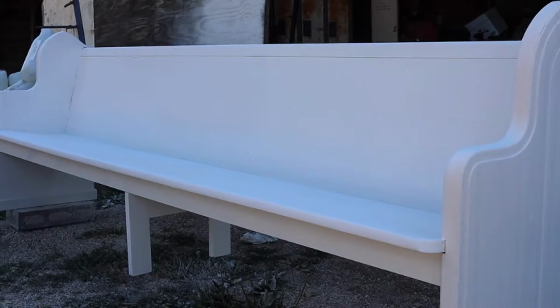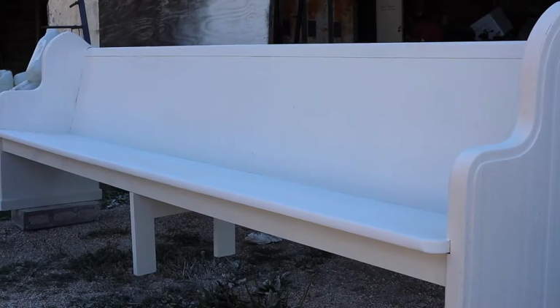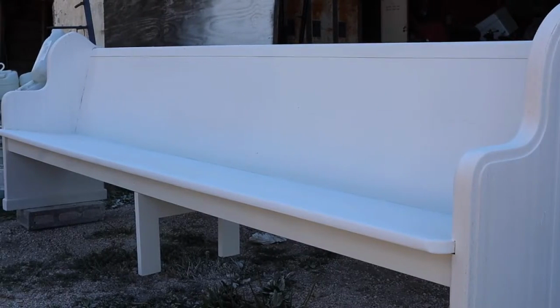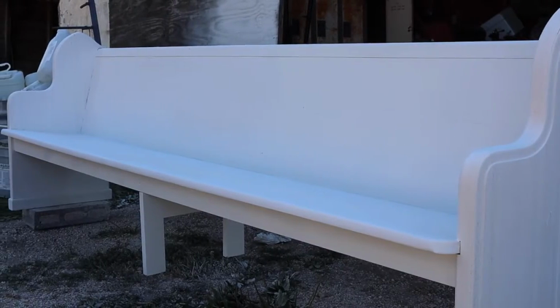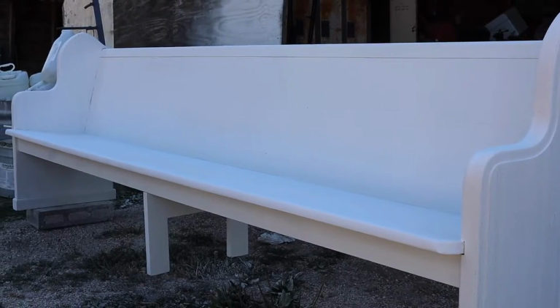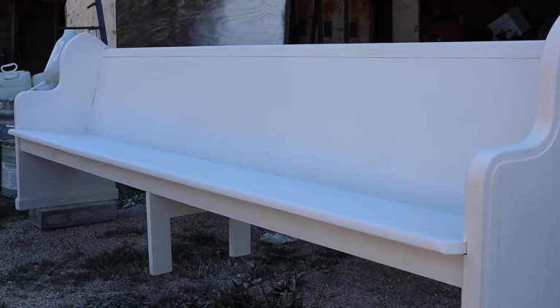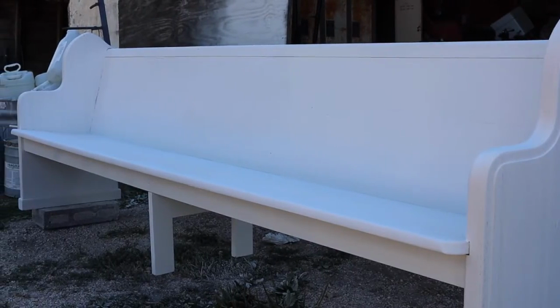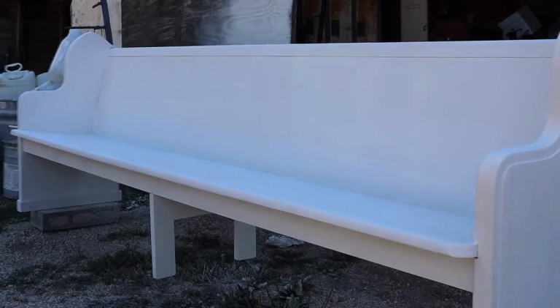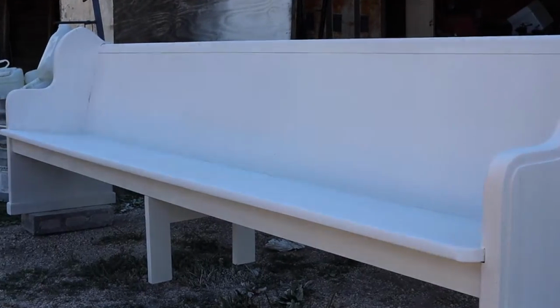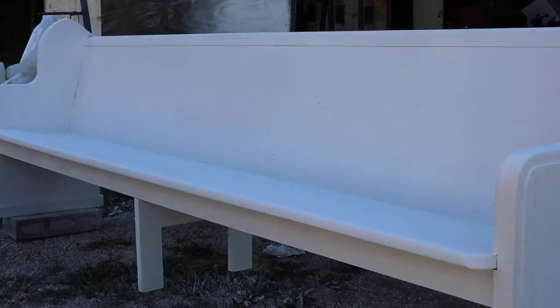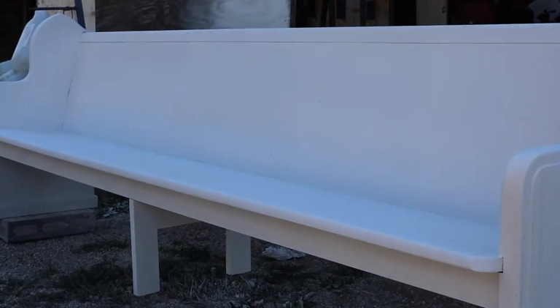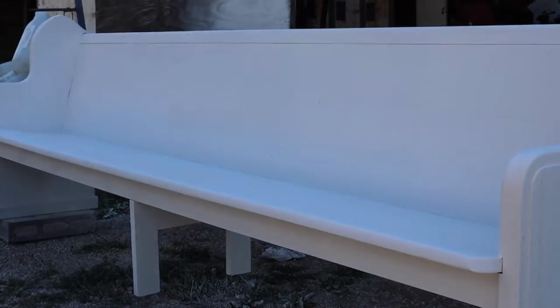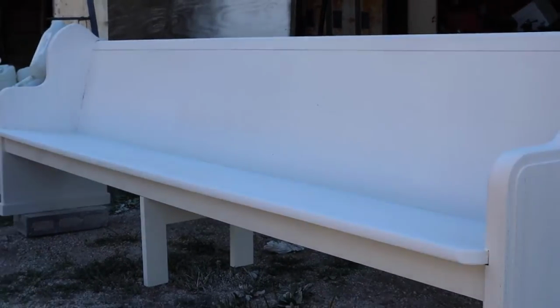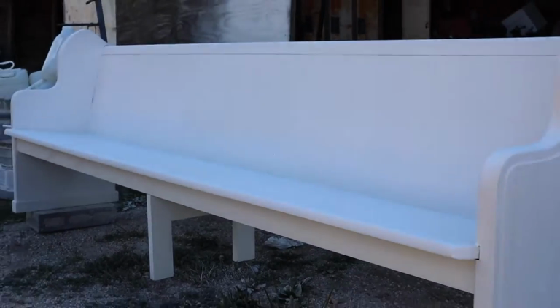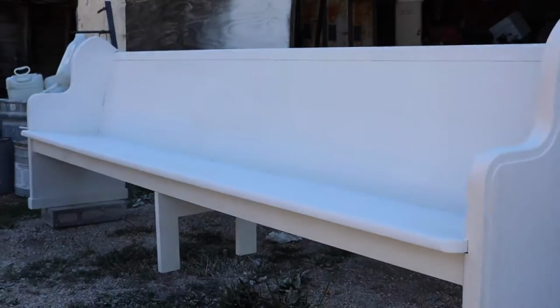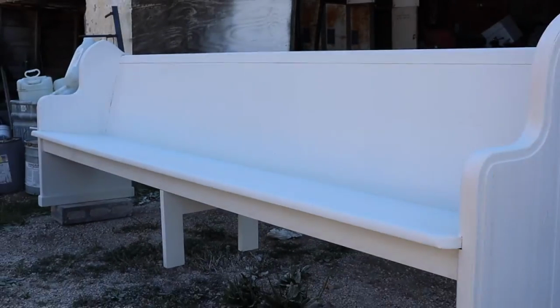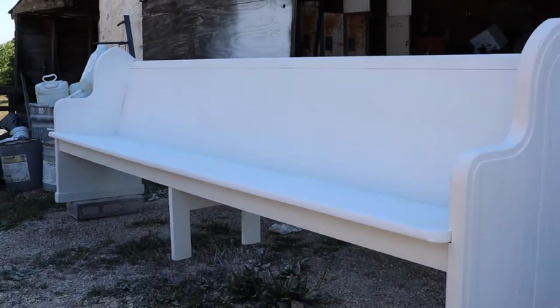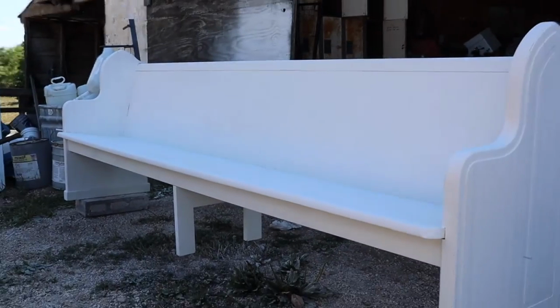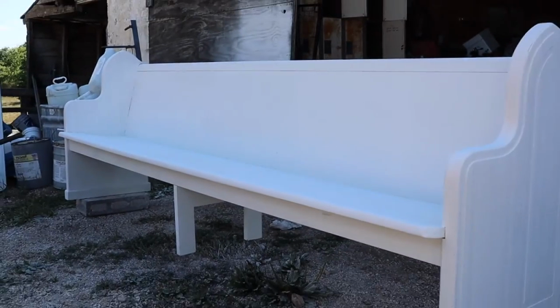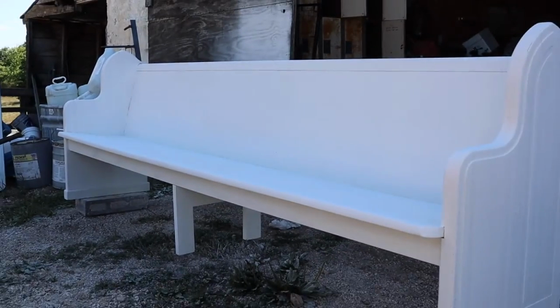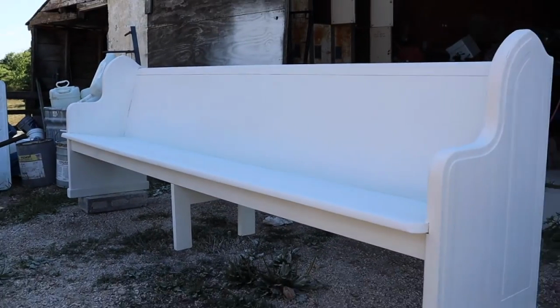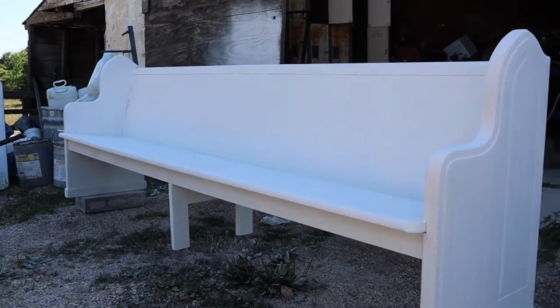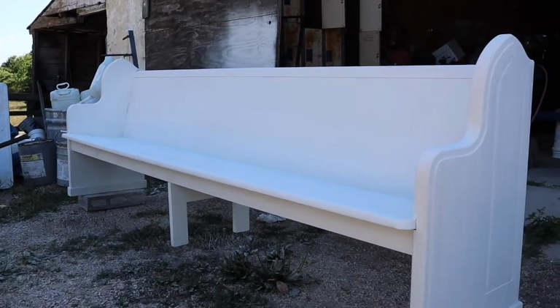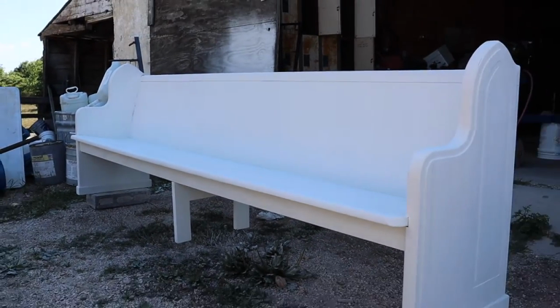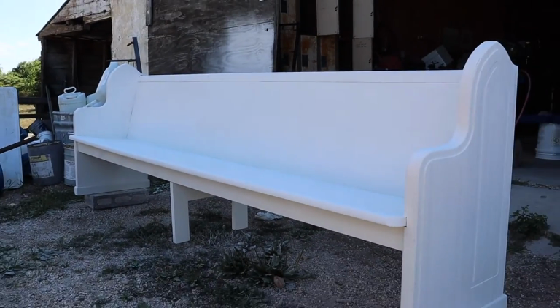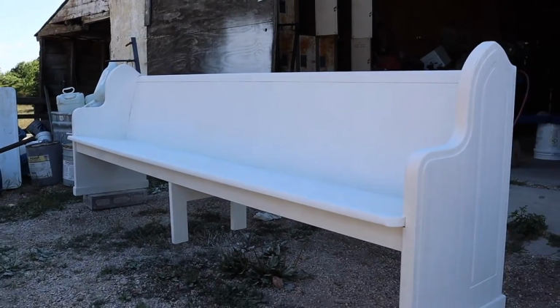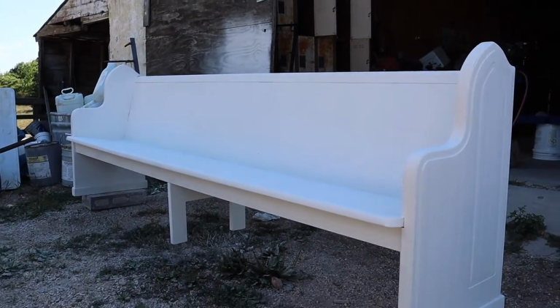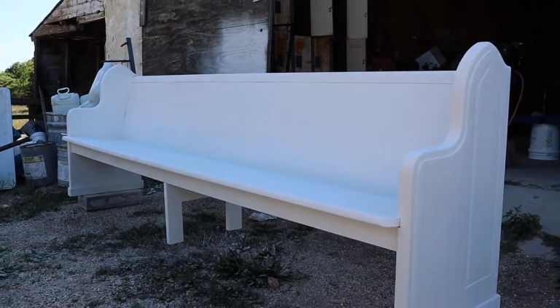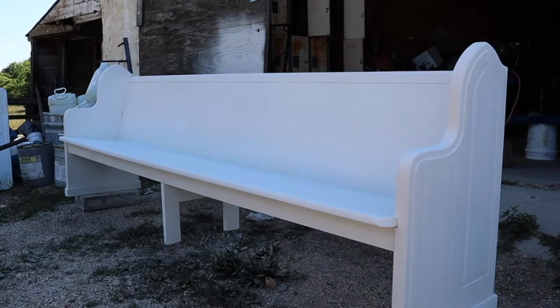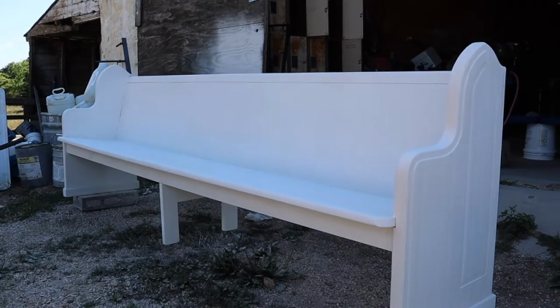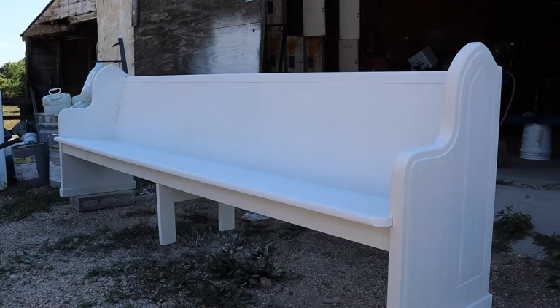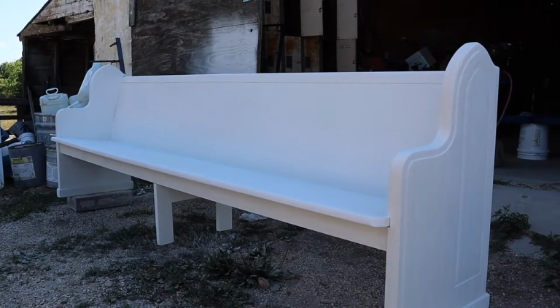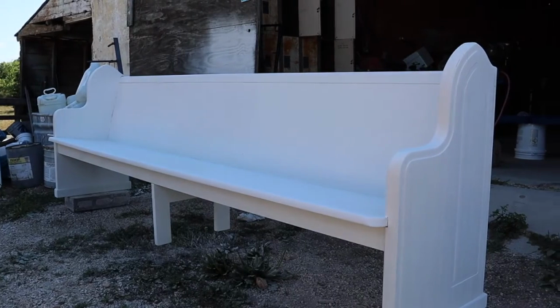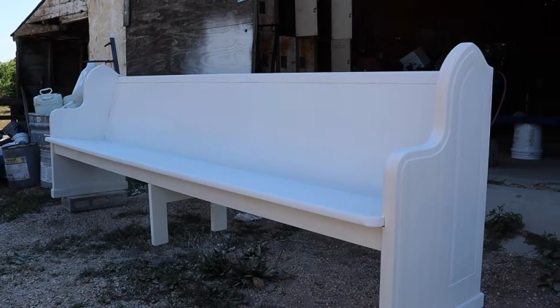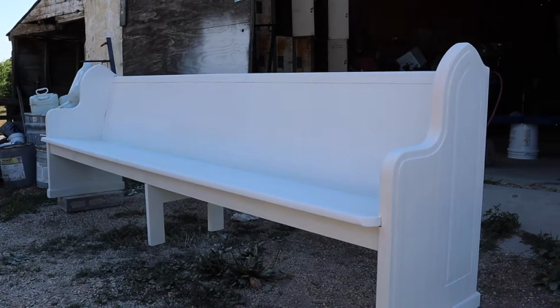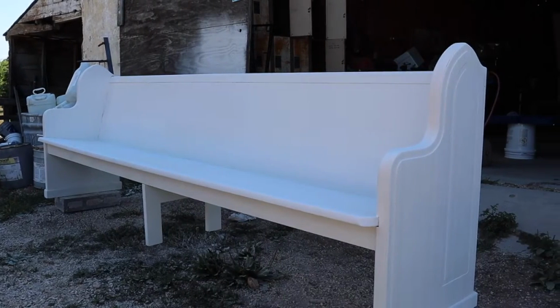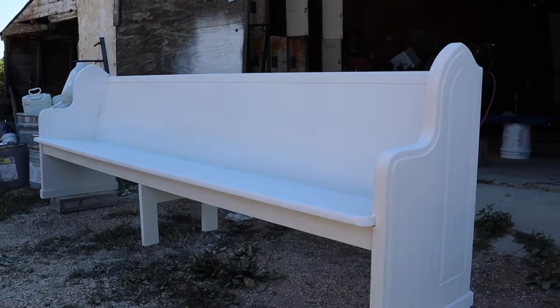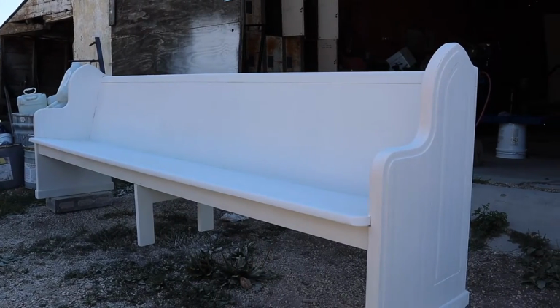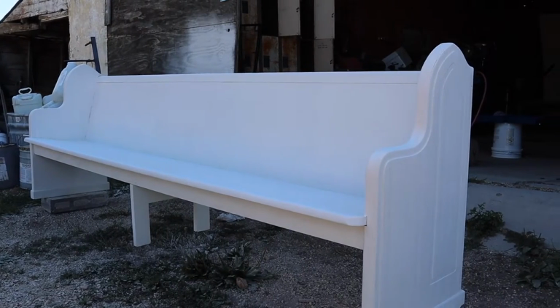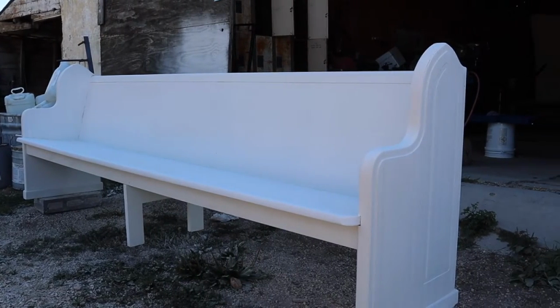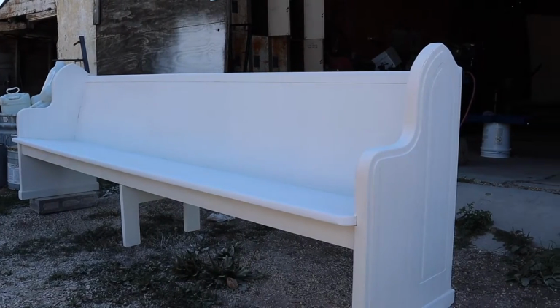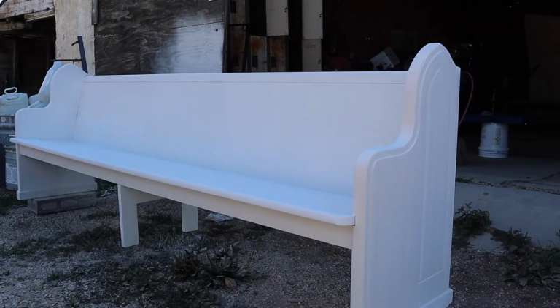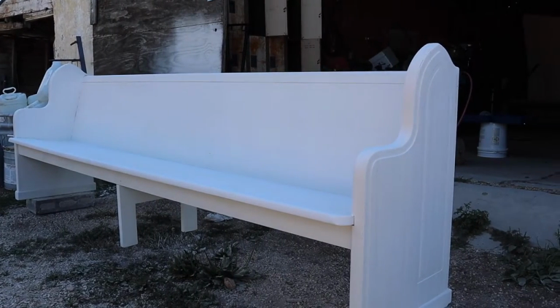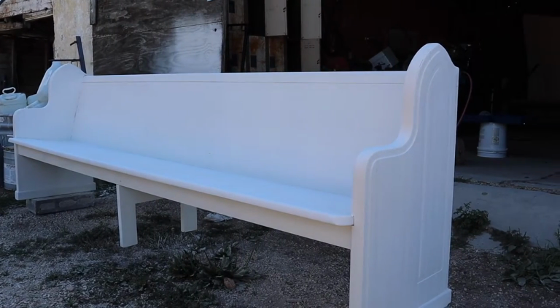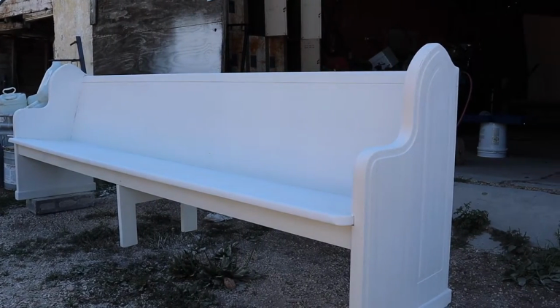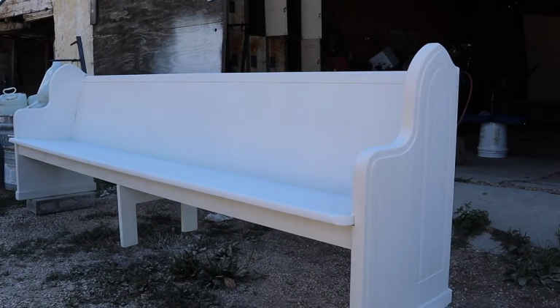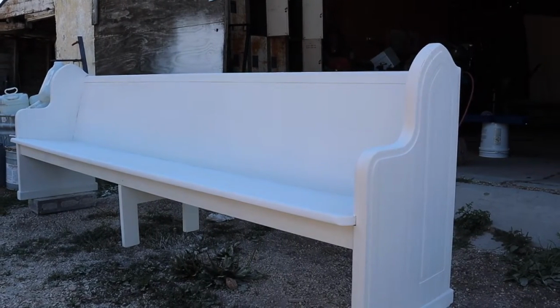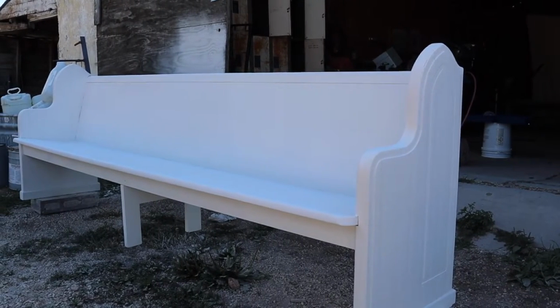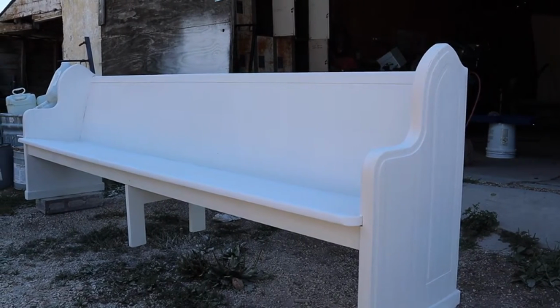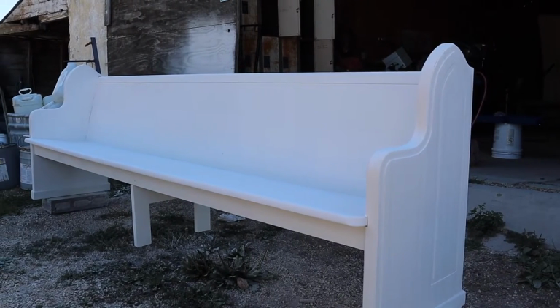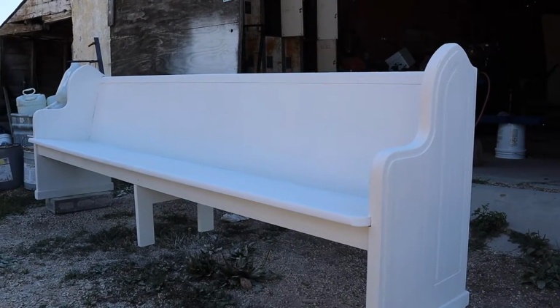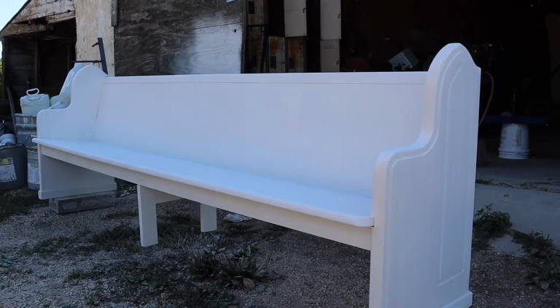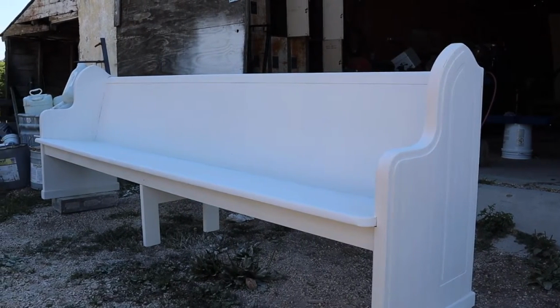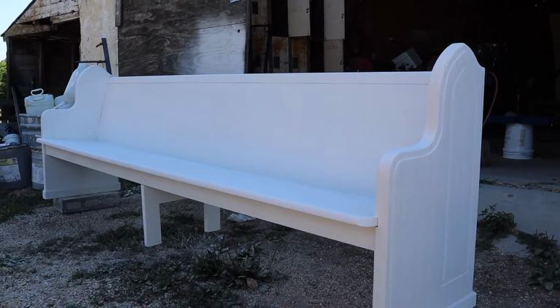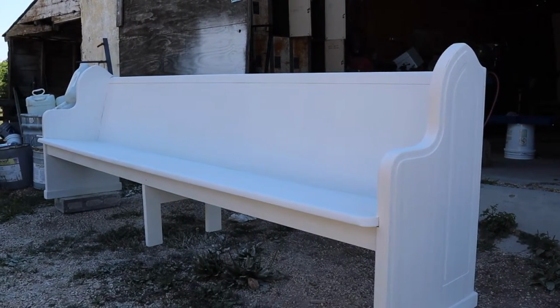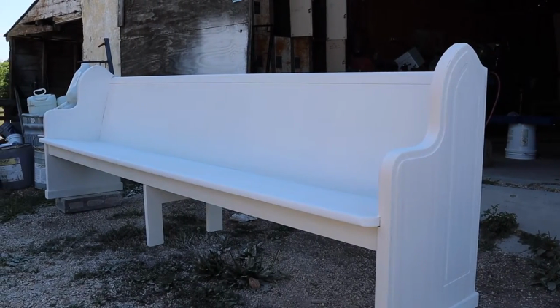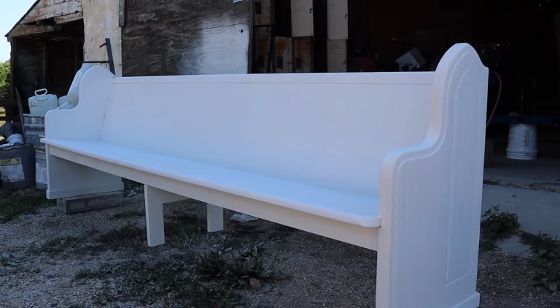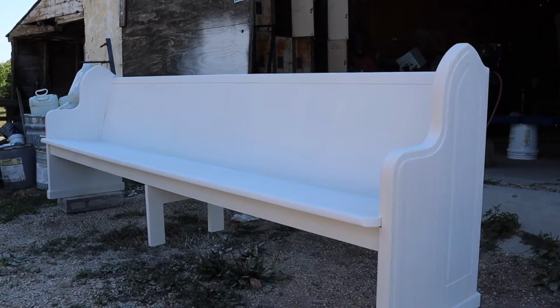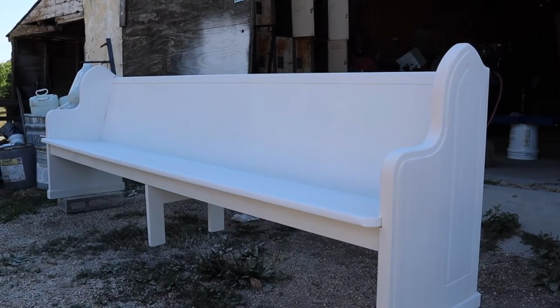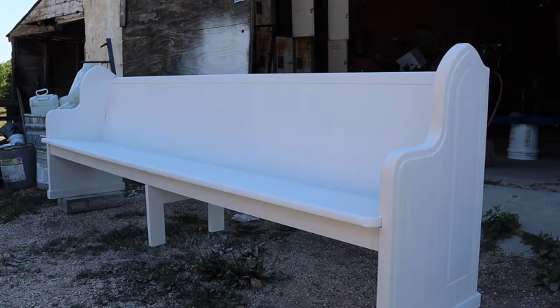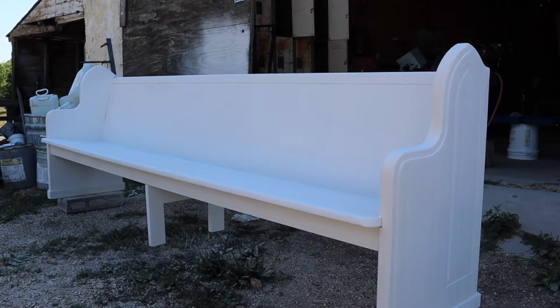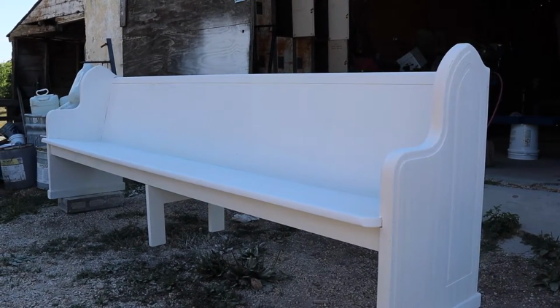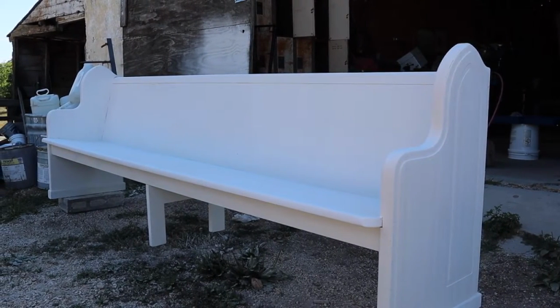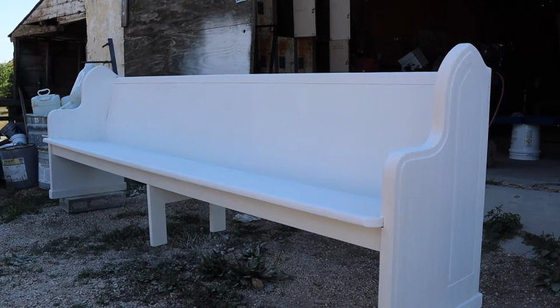The first coat of paint is on. It looks gorgeous so far.